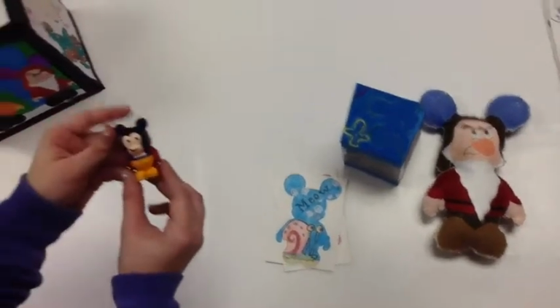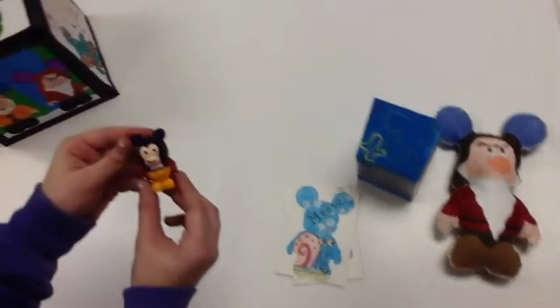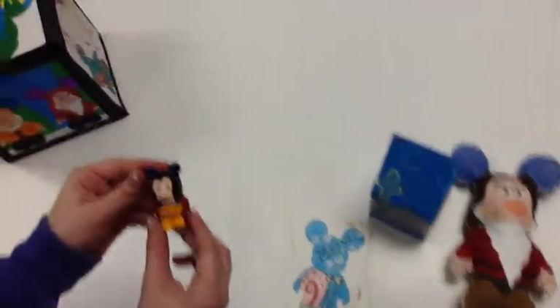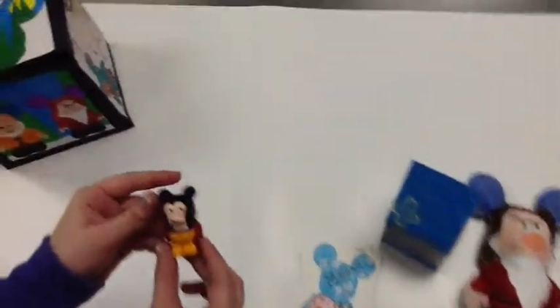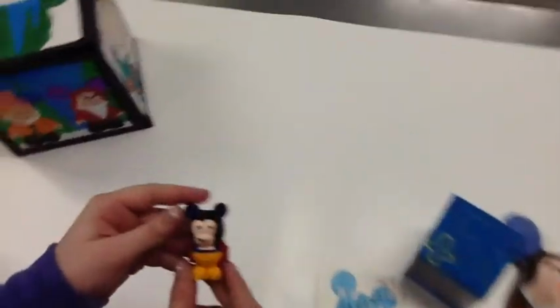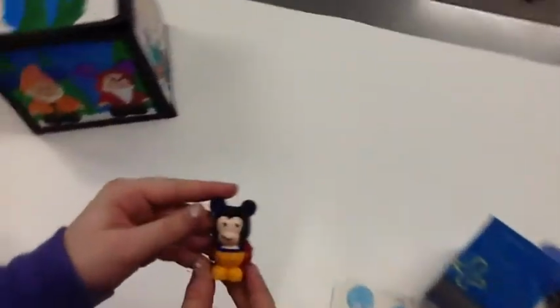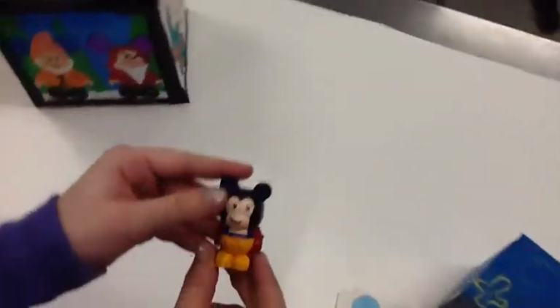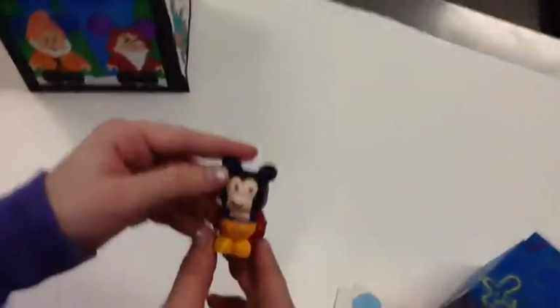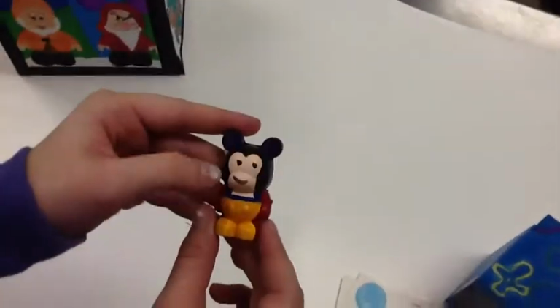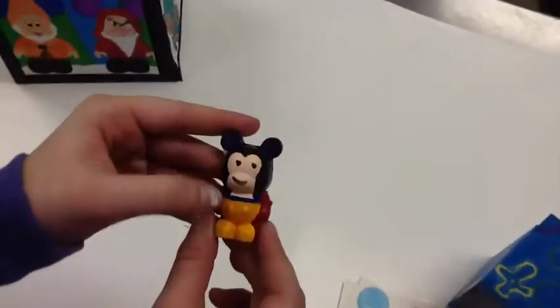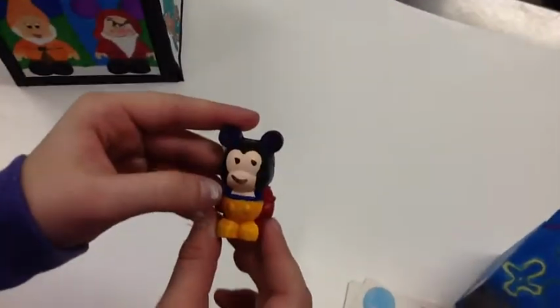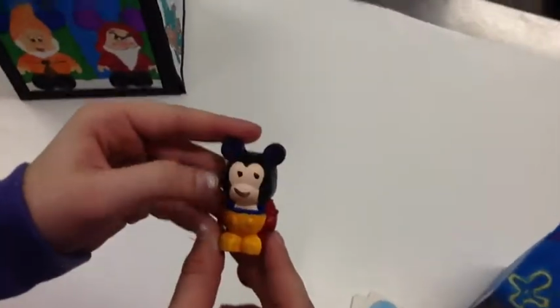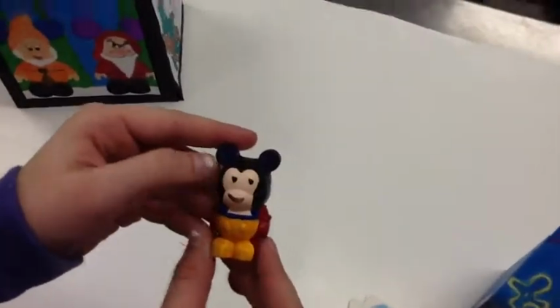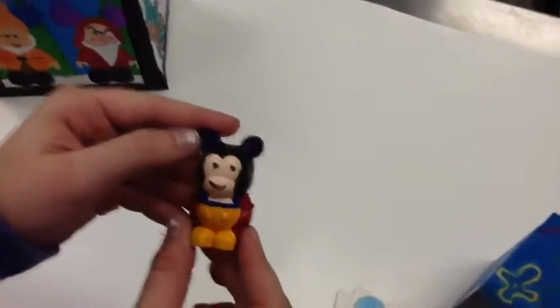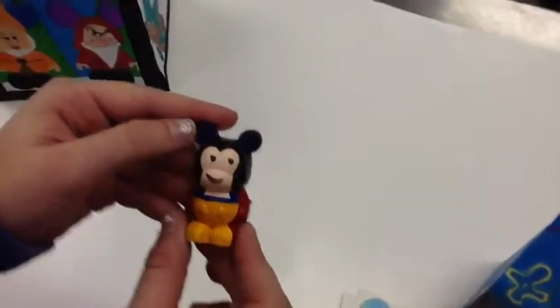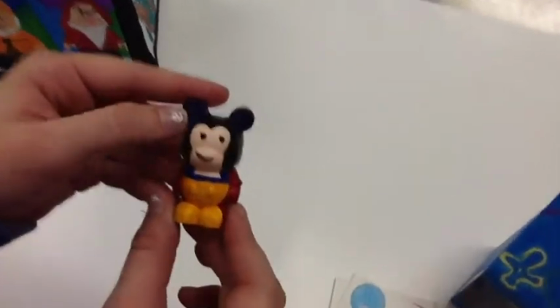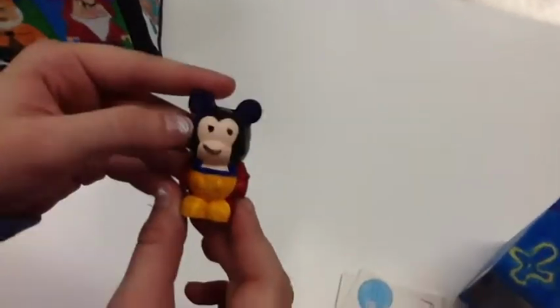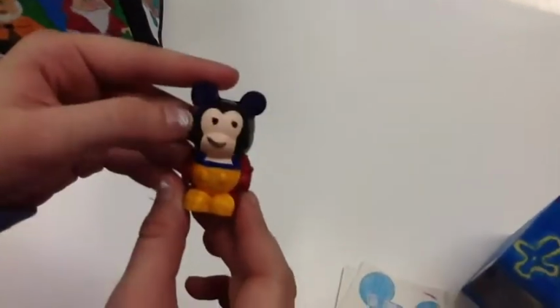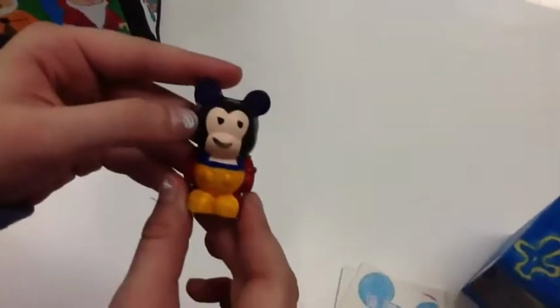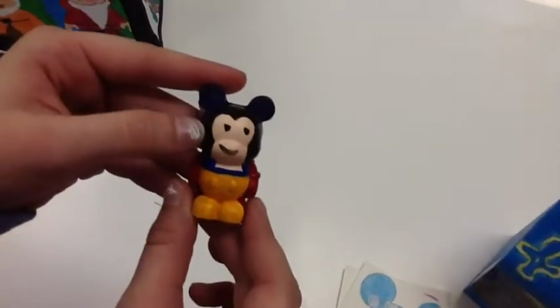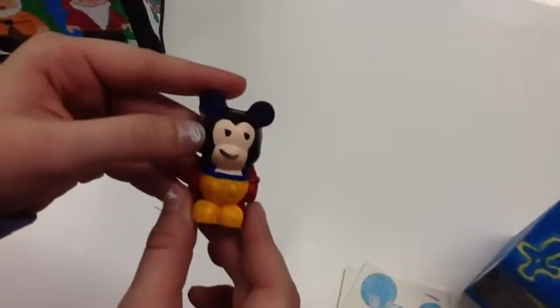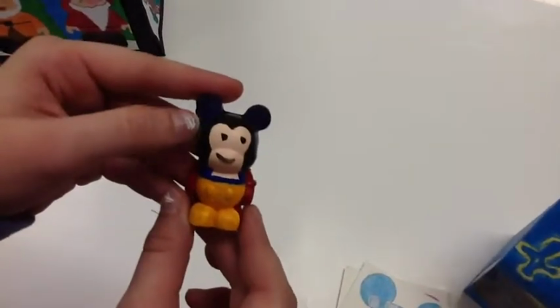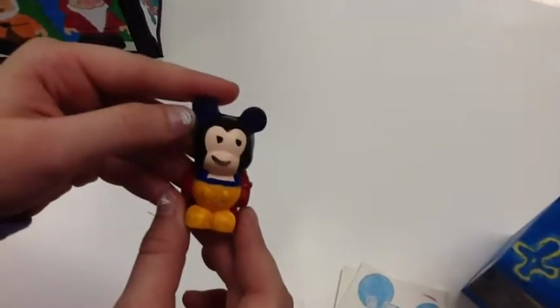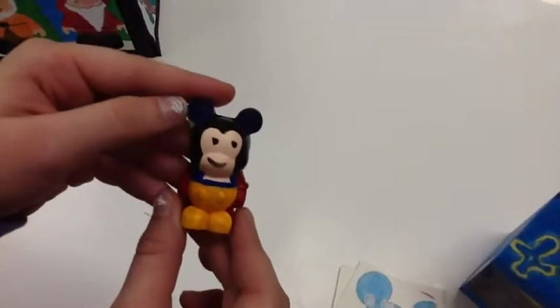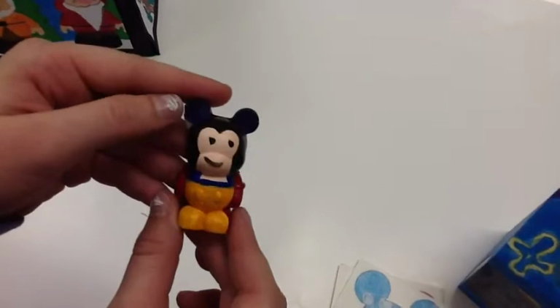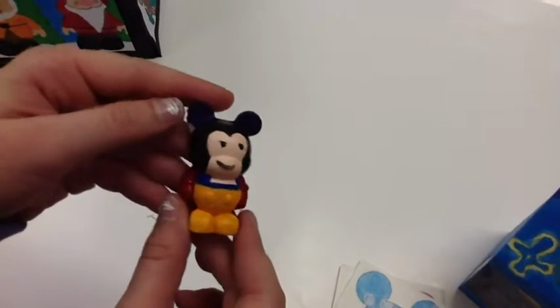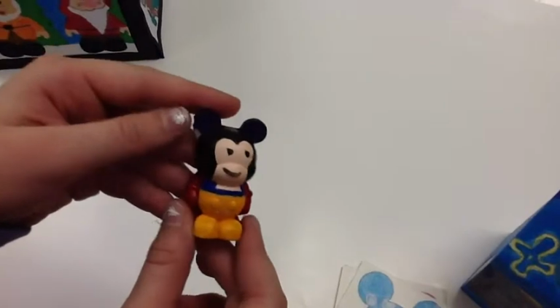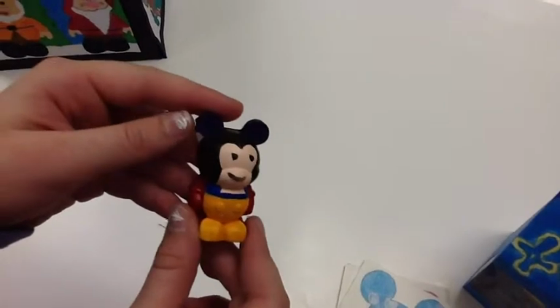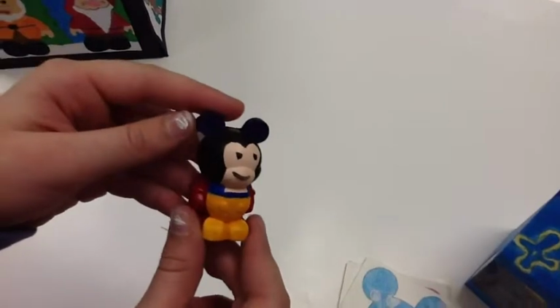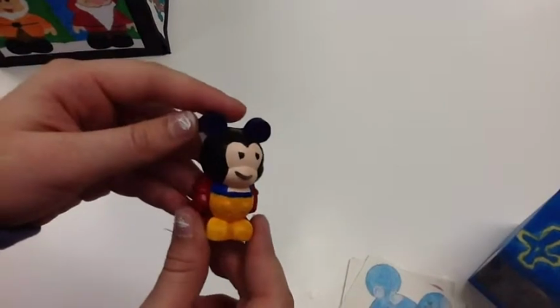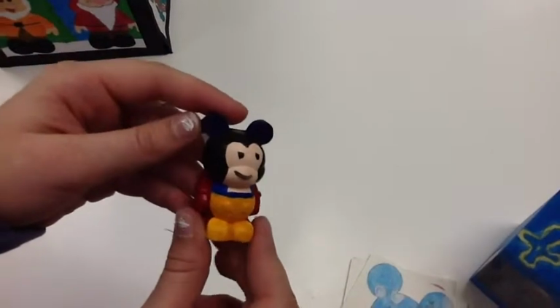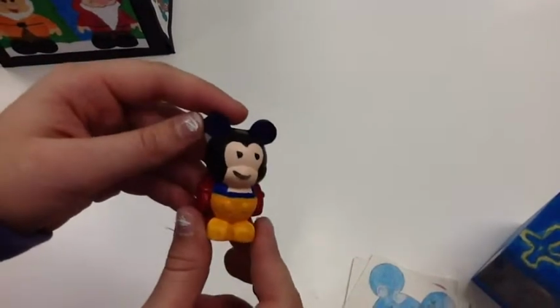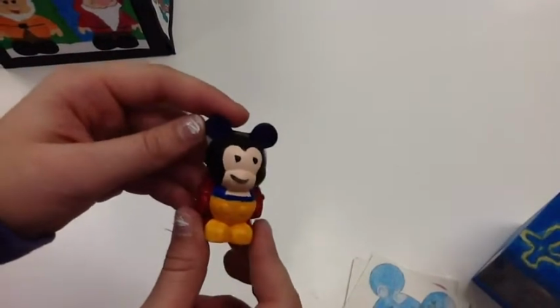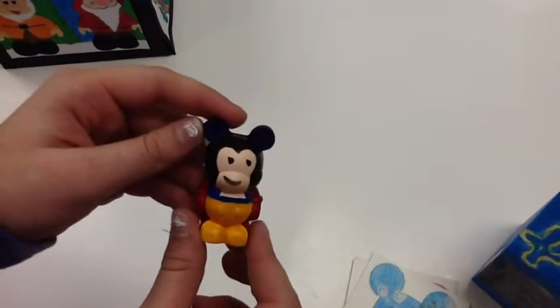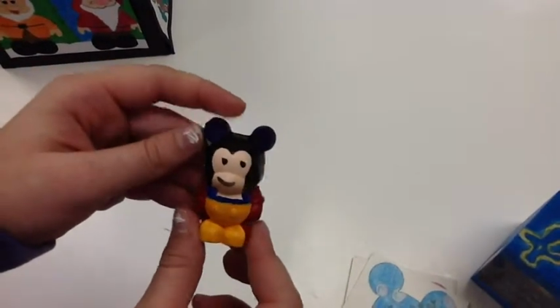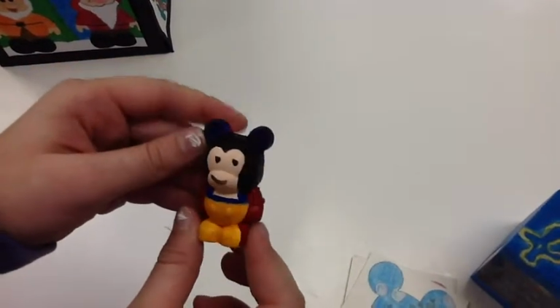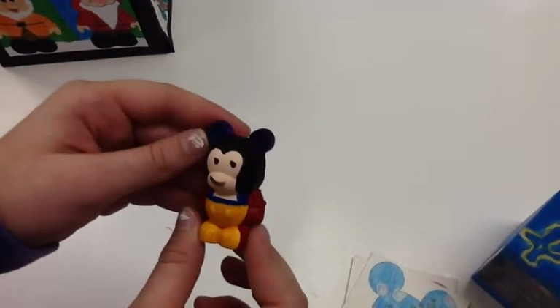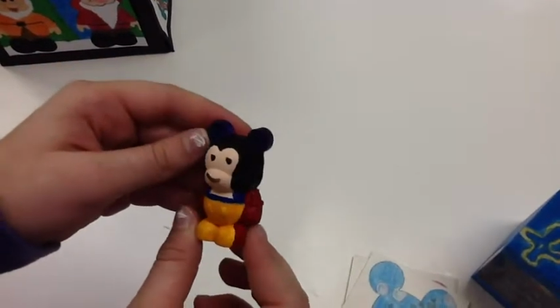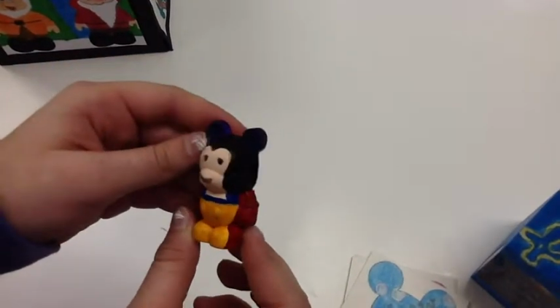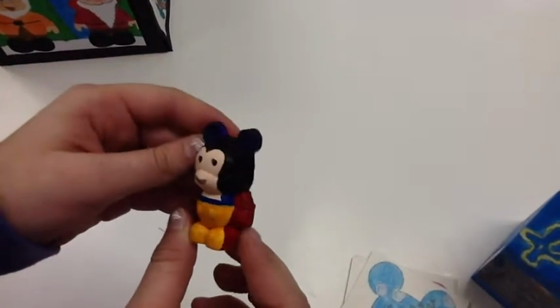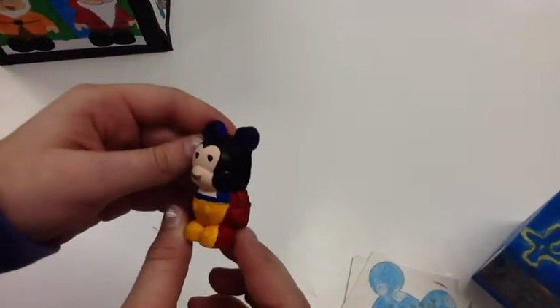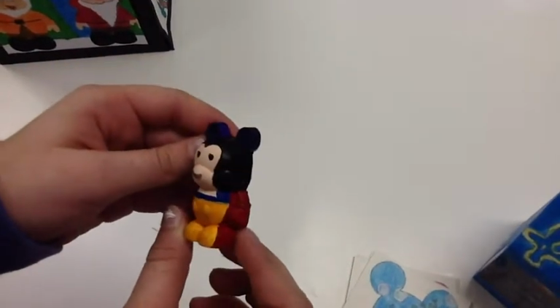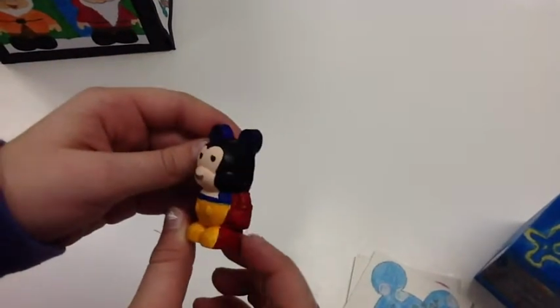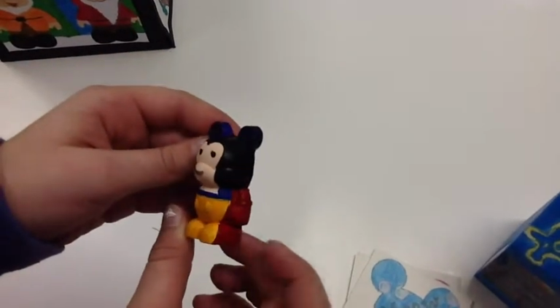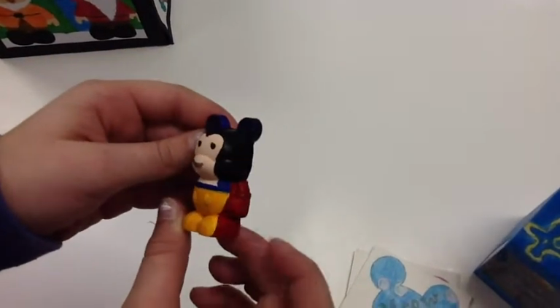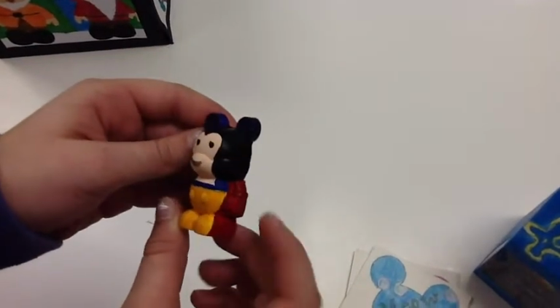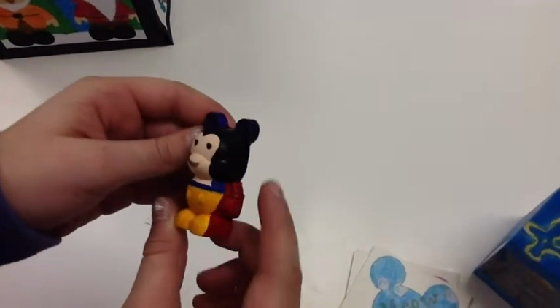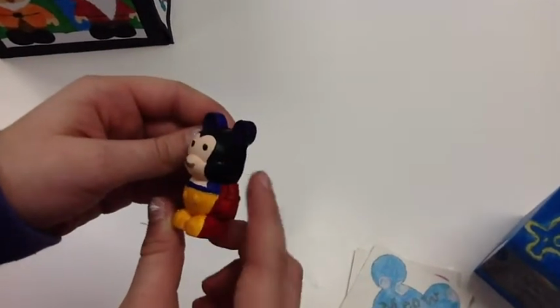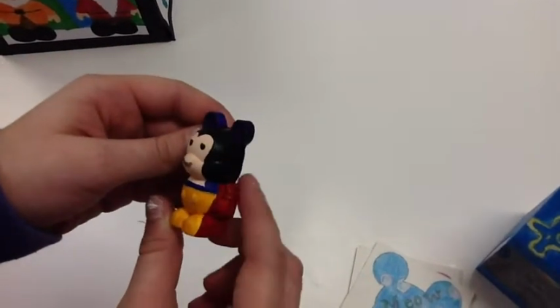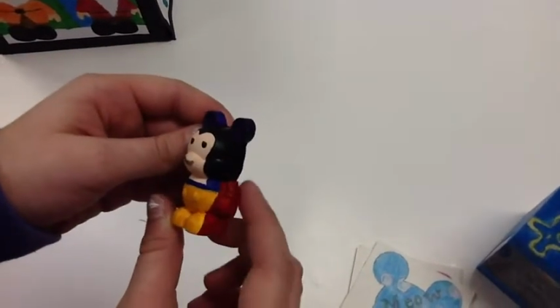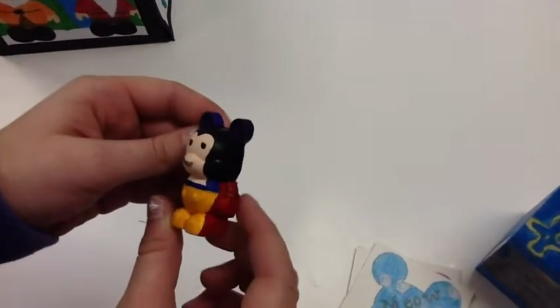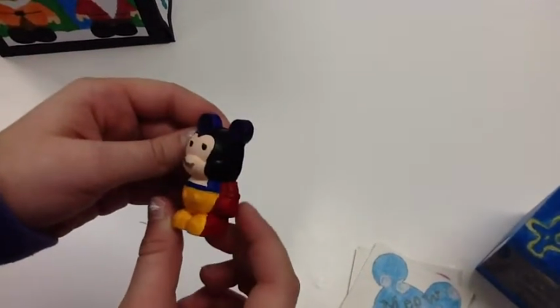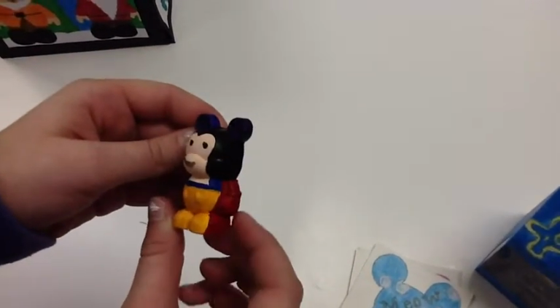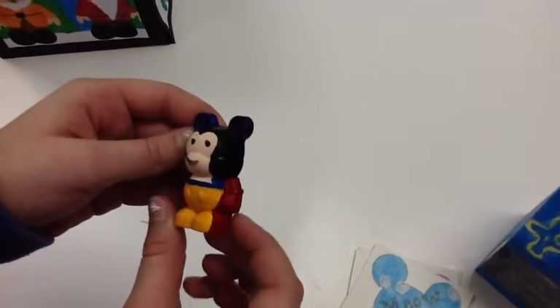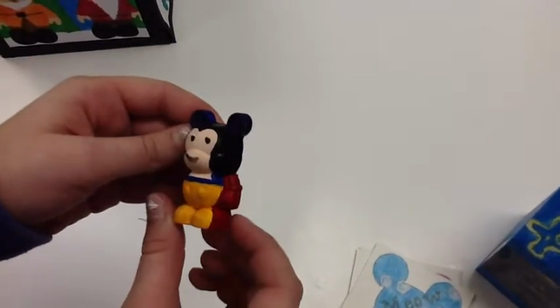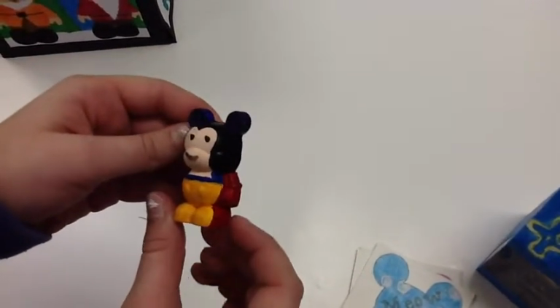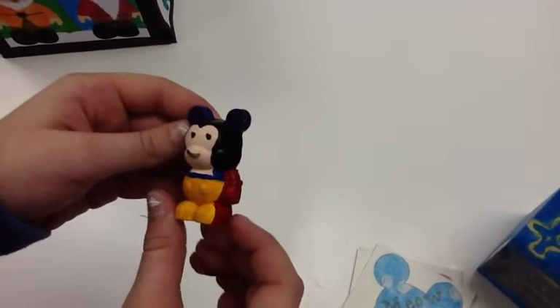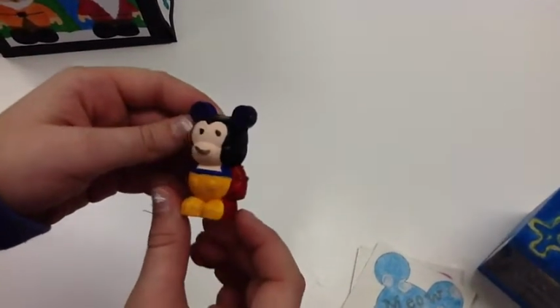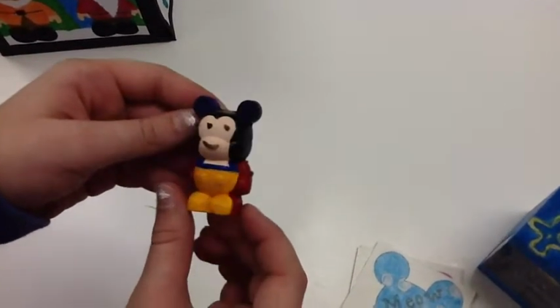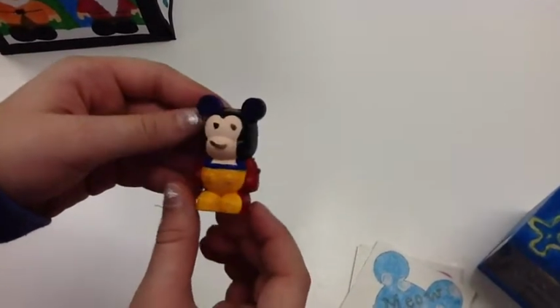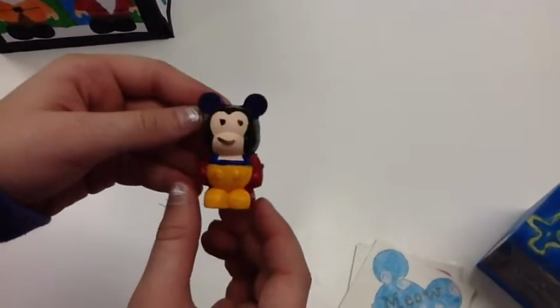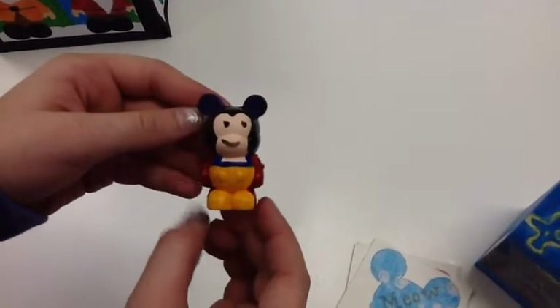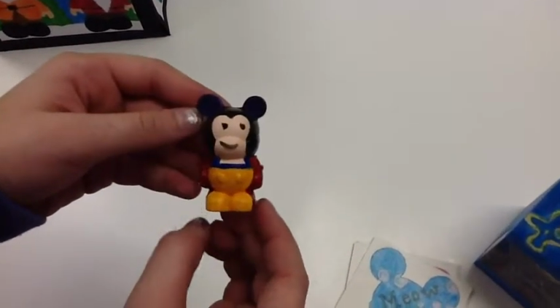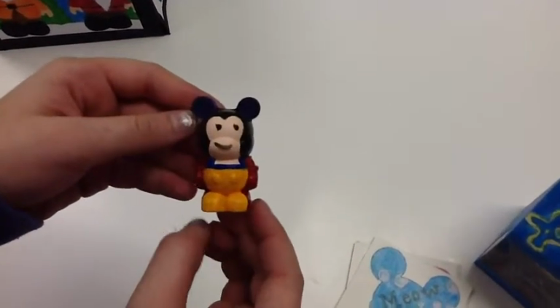For my plaster Vinylmation I decided to do Snow White. It was really hard for me to do the face because I couldn't really do details that small.